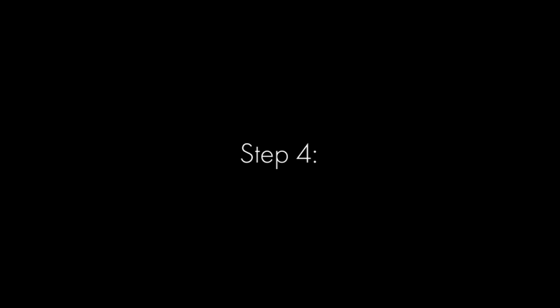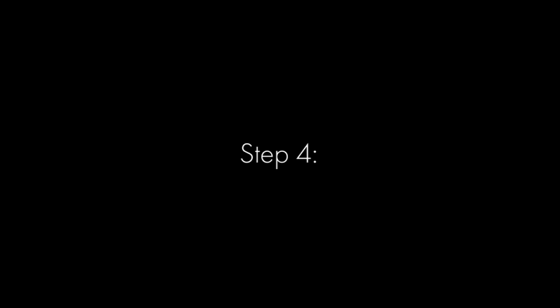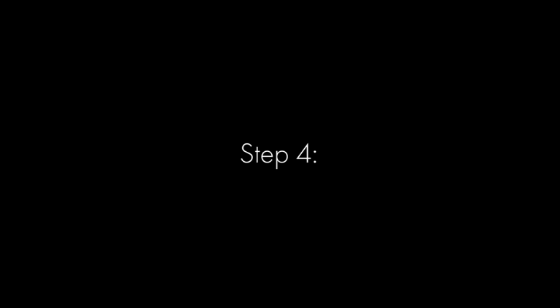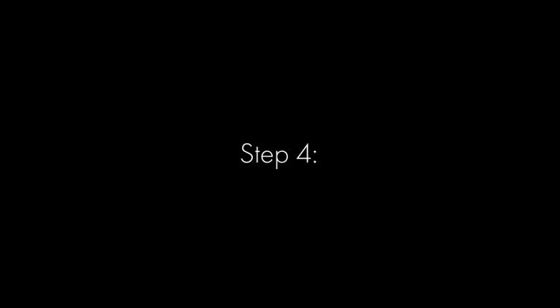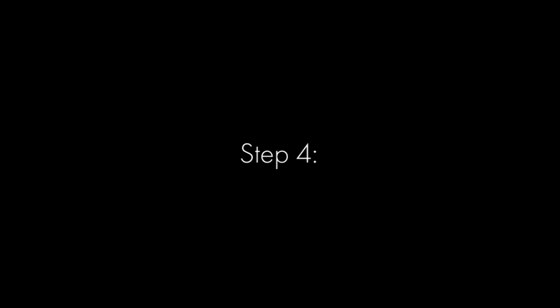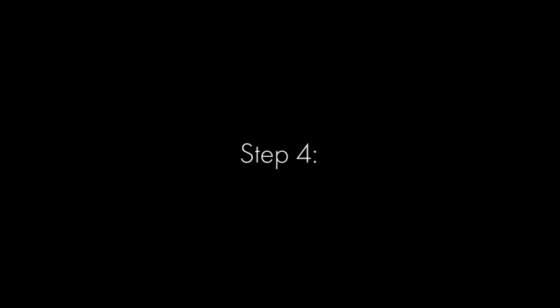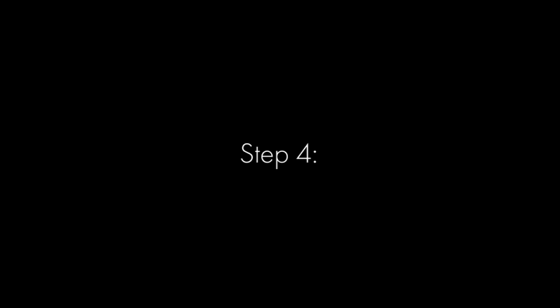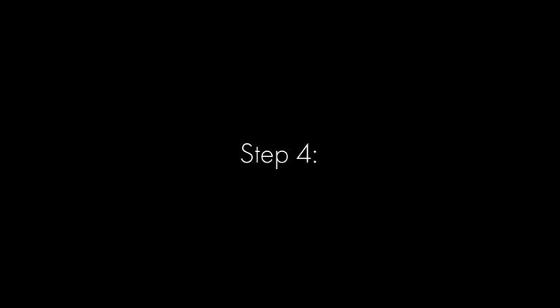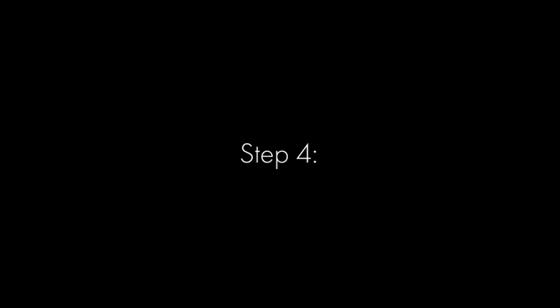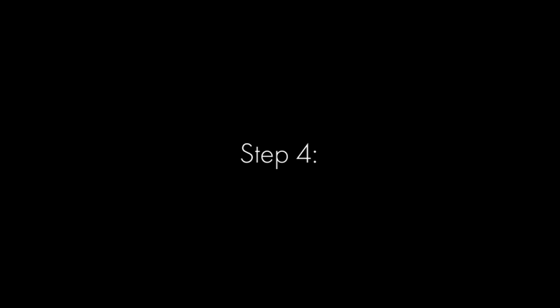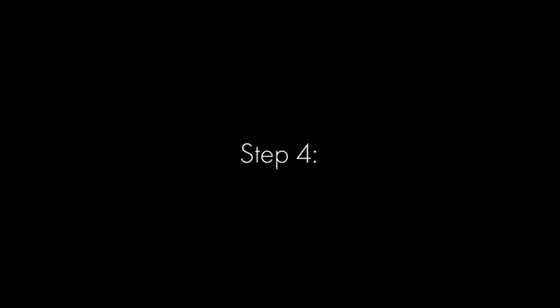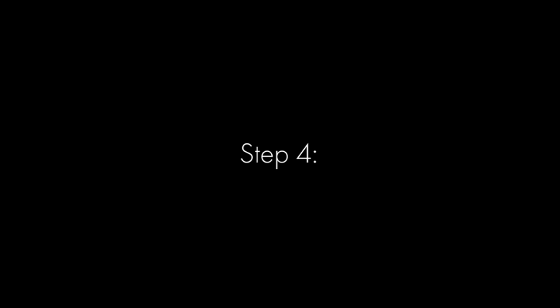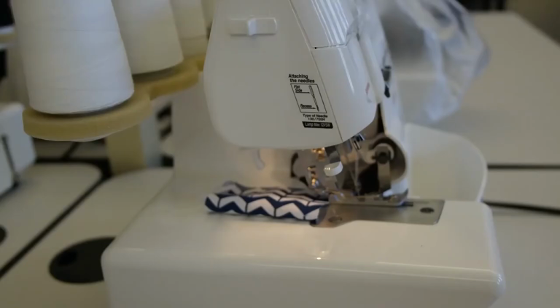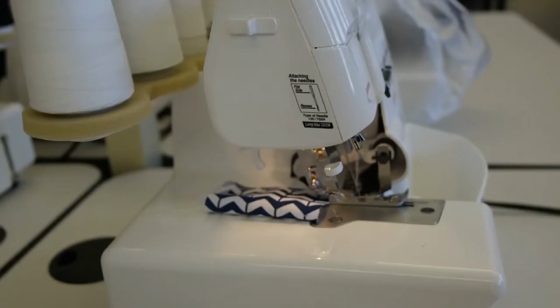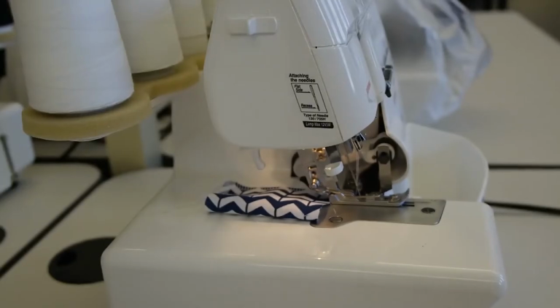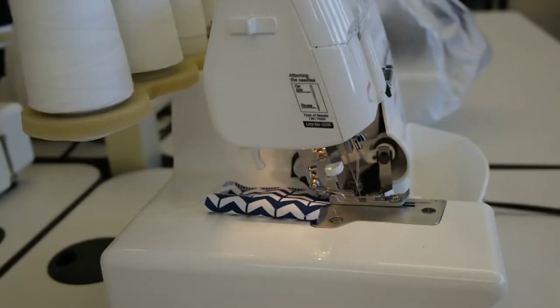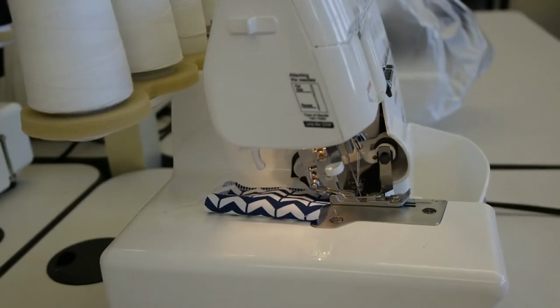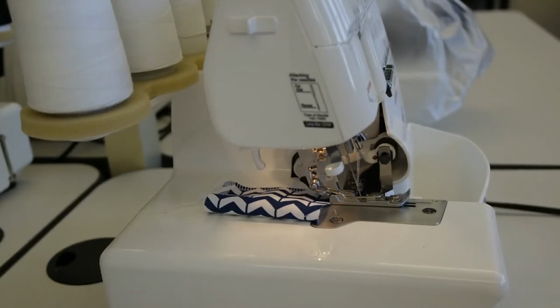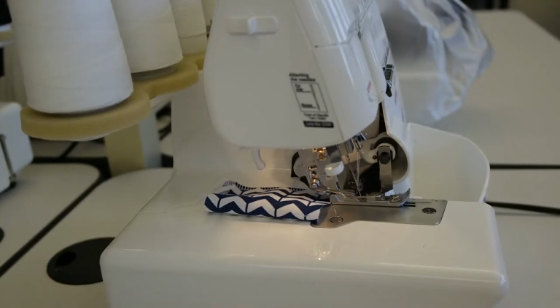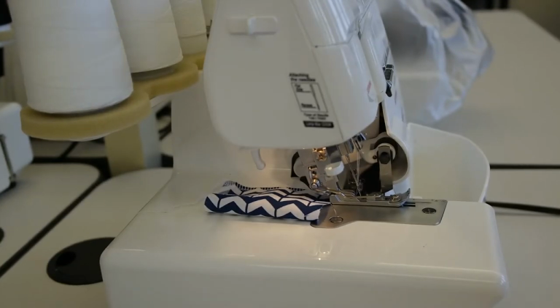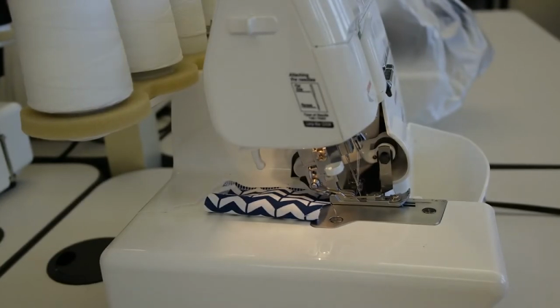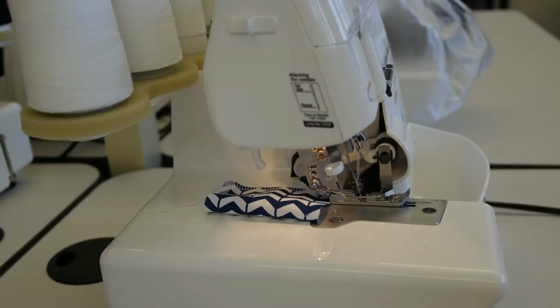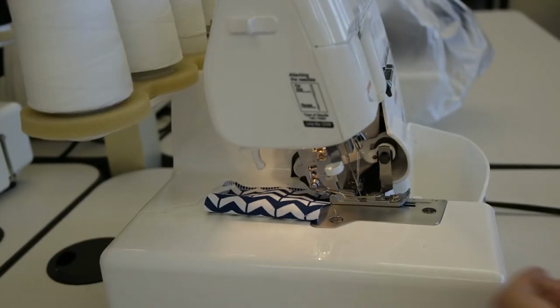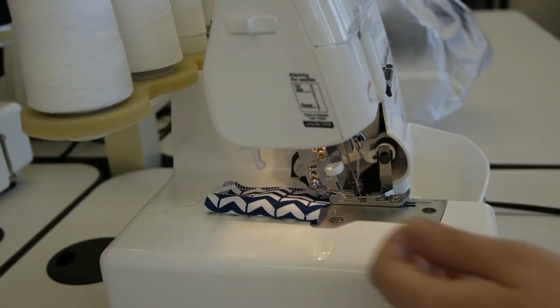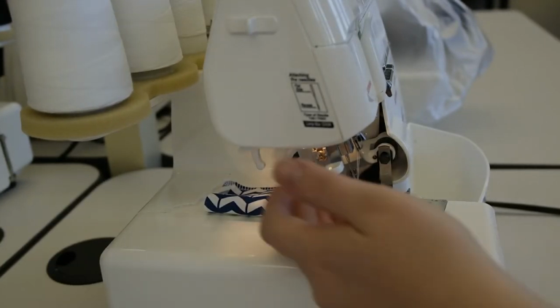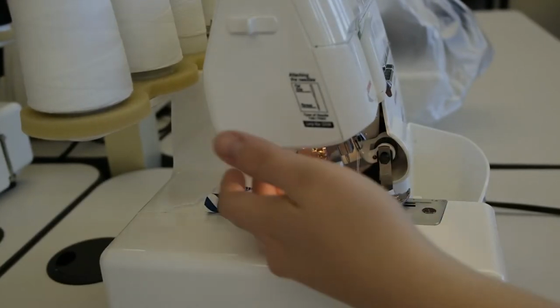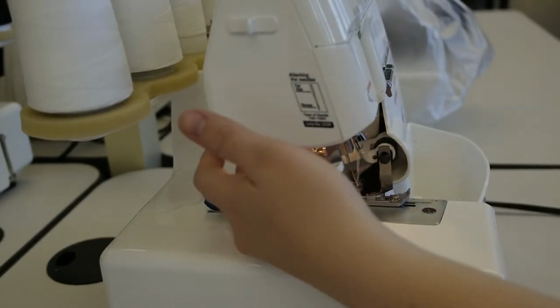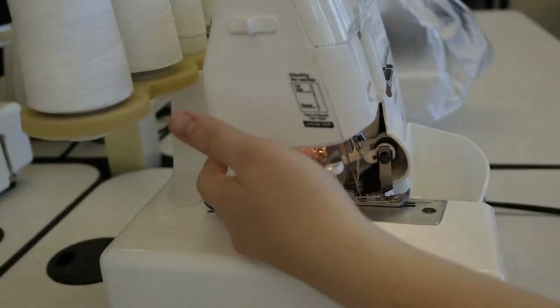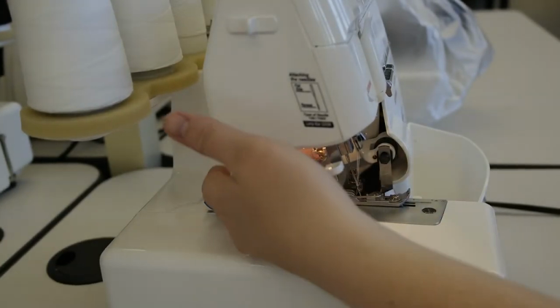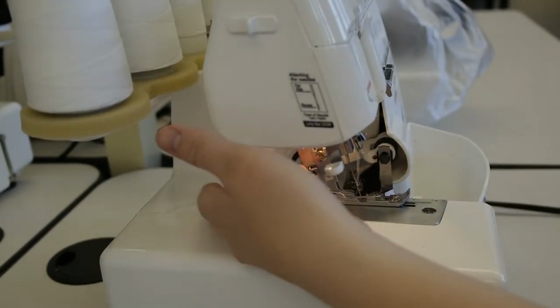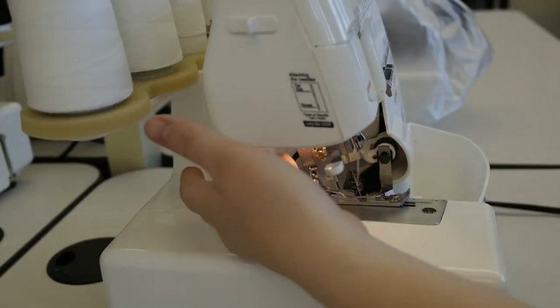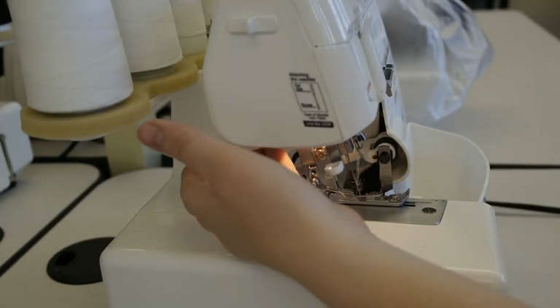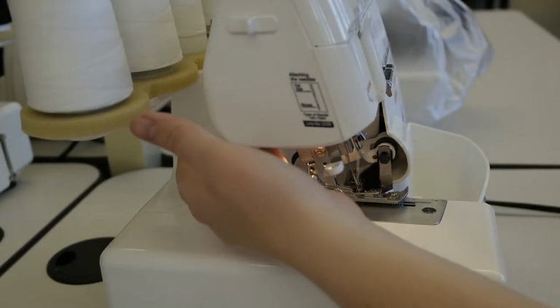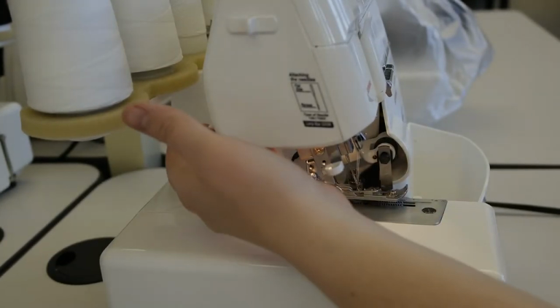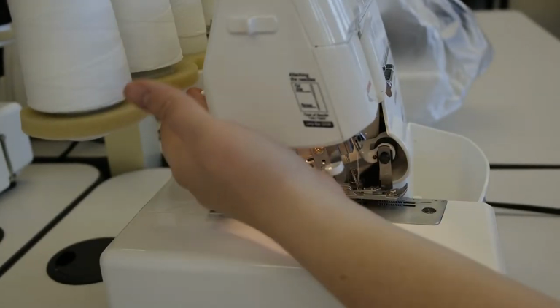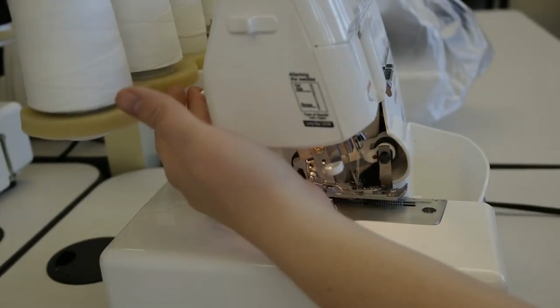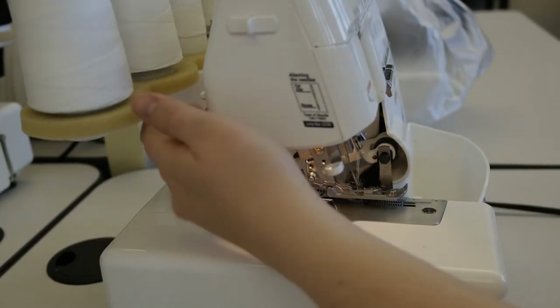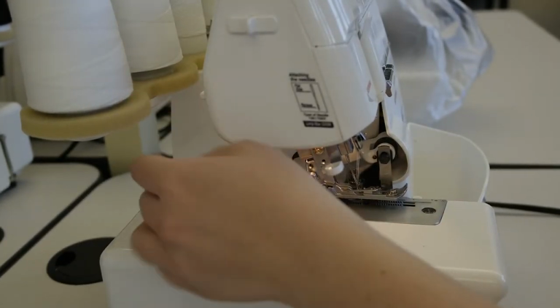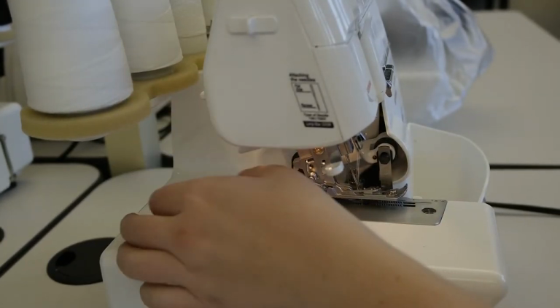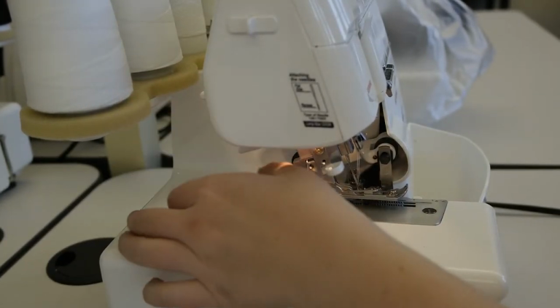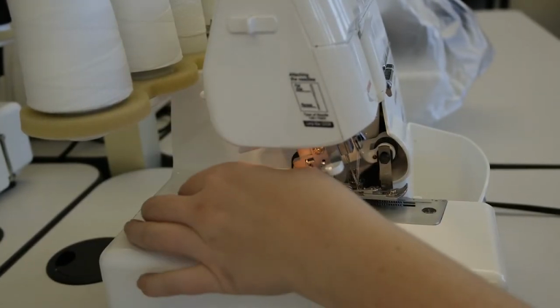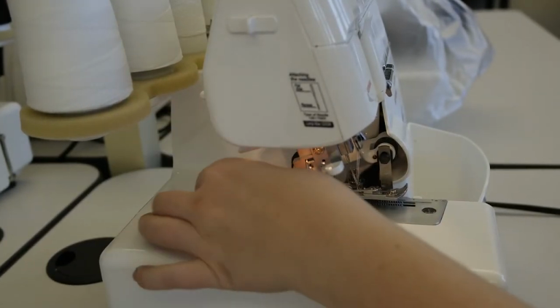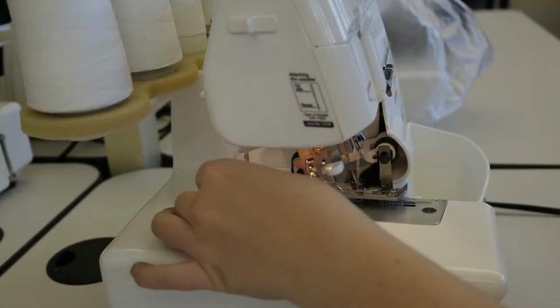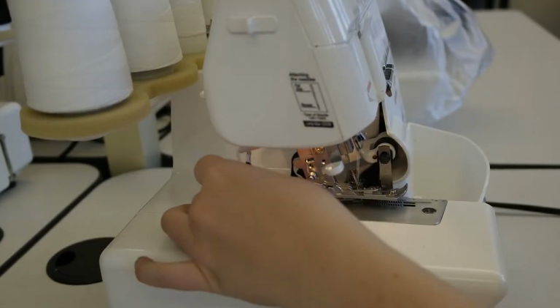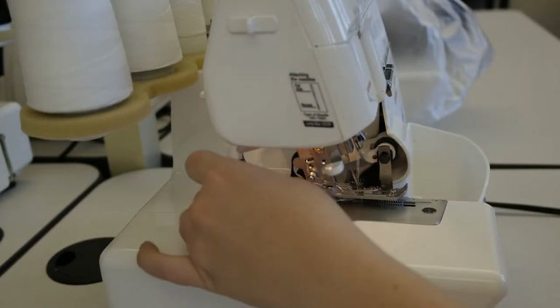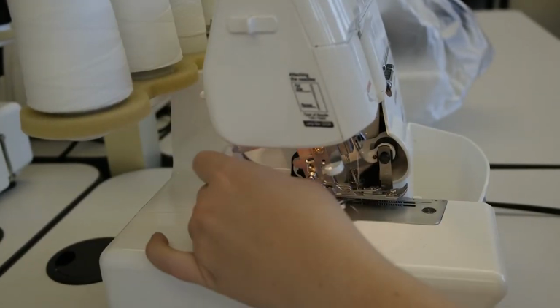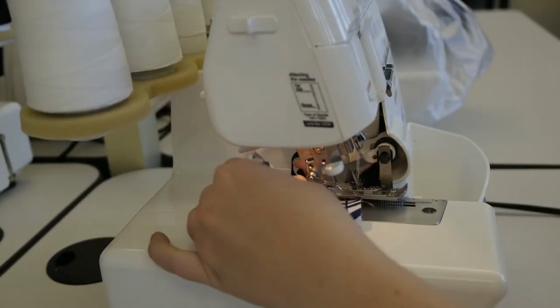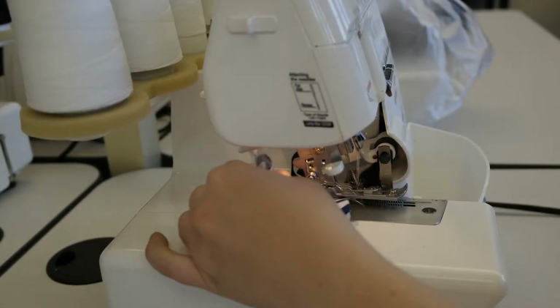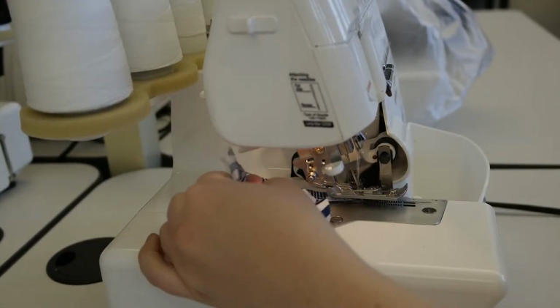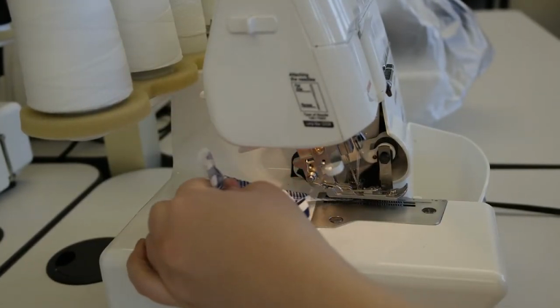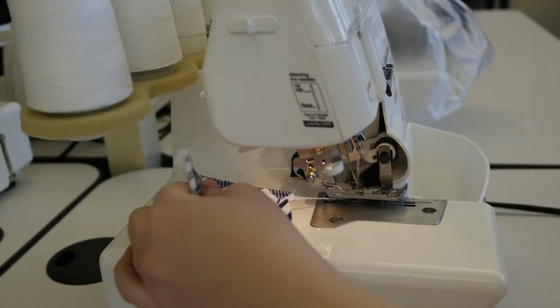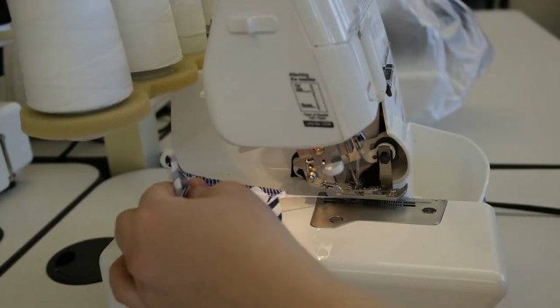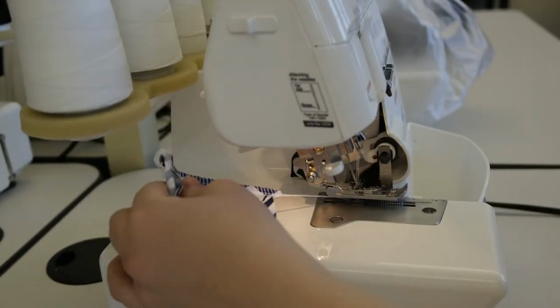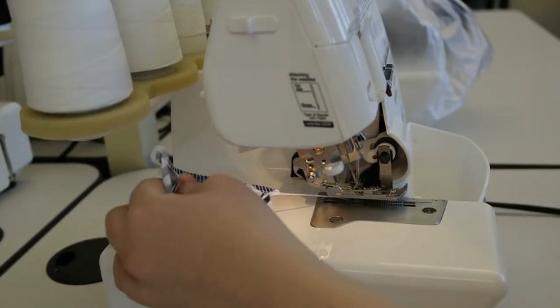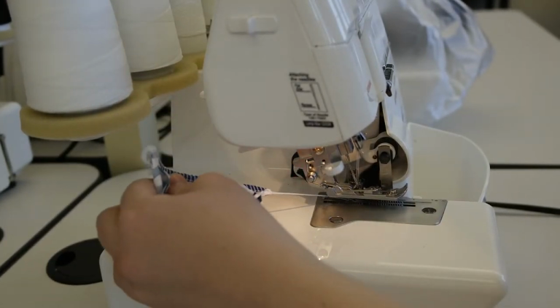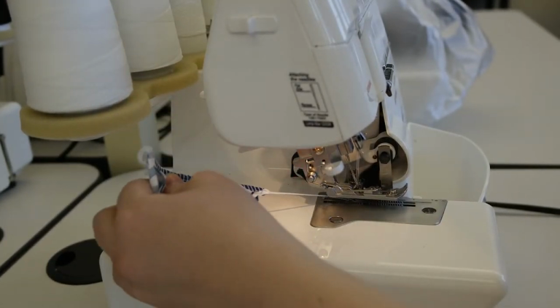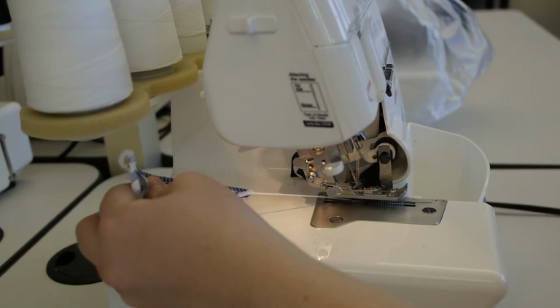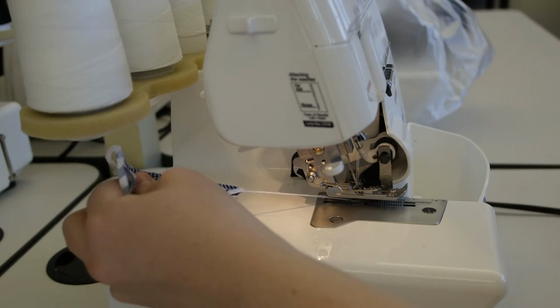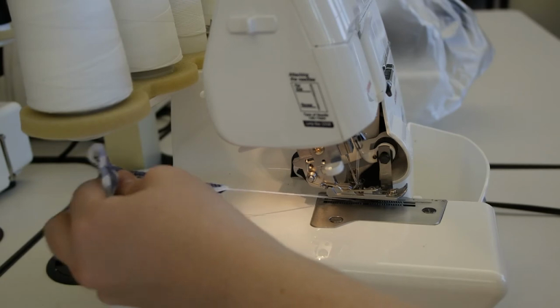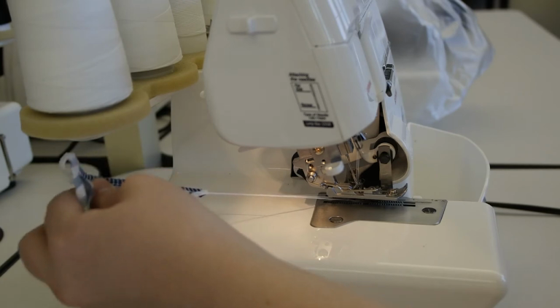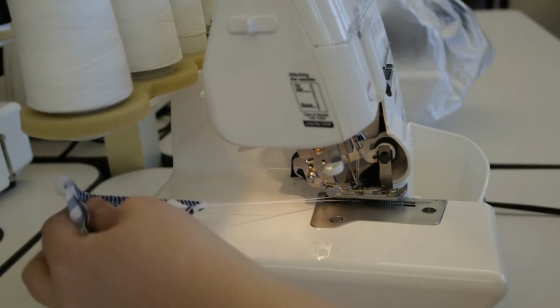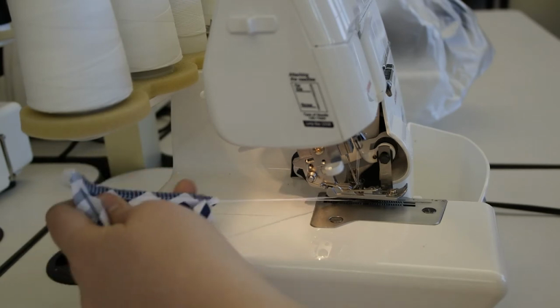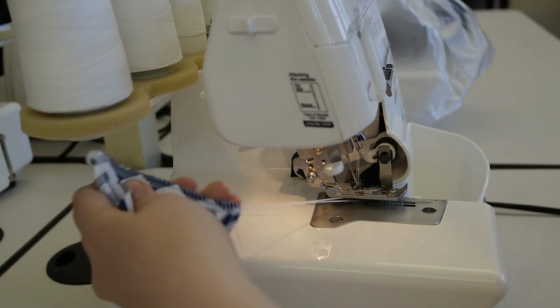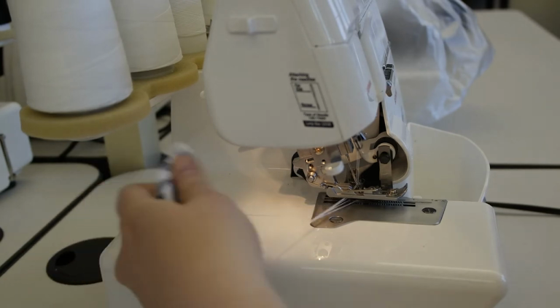Step 4: Once you are finished serging, make sure you clip your threads using the thread cutter in the back of the machine and turn the machine off.